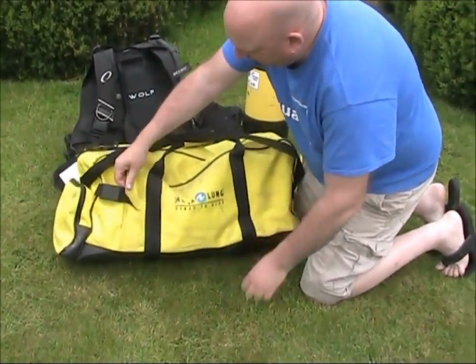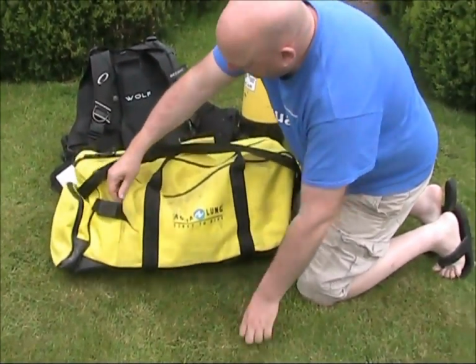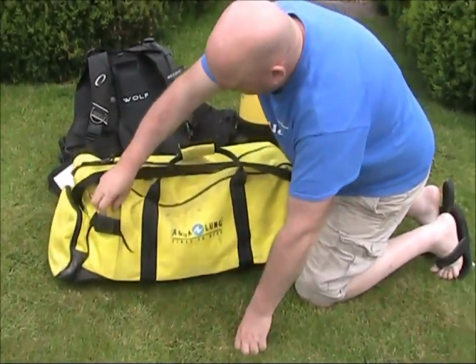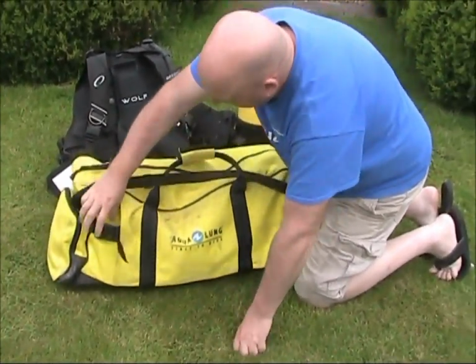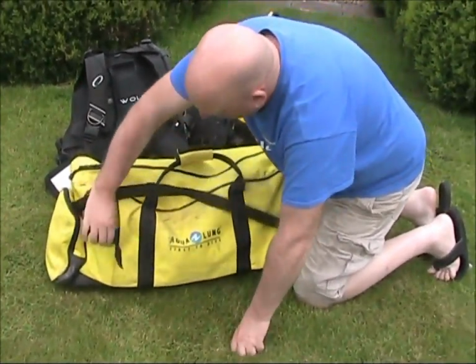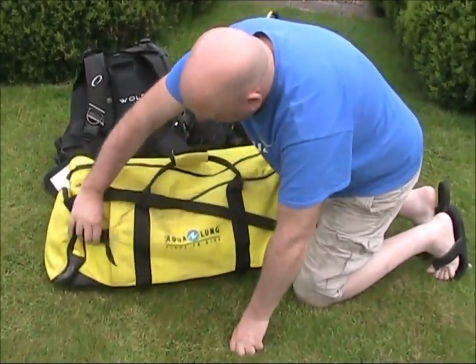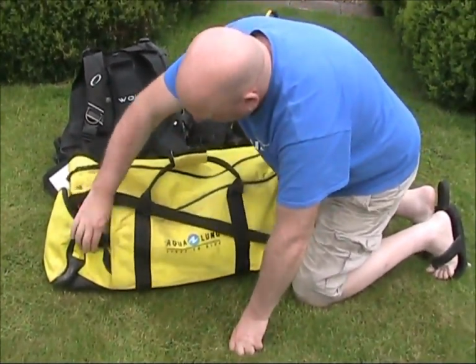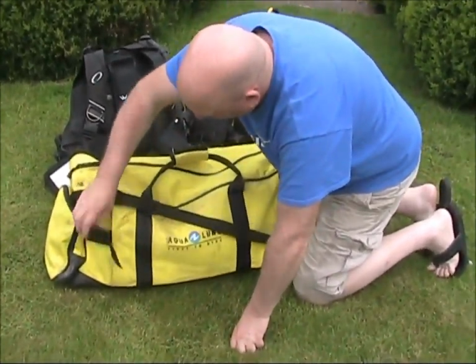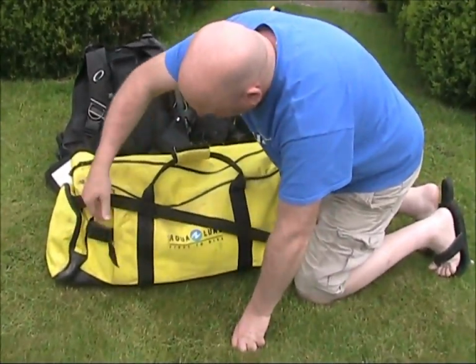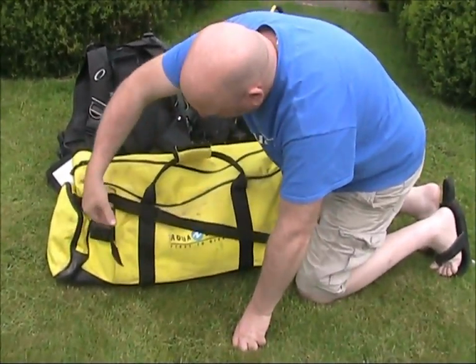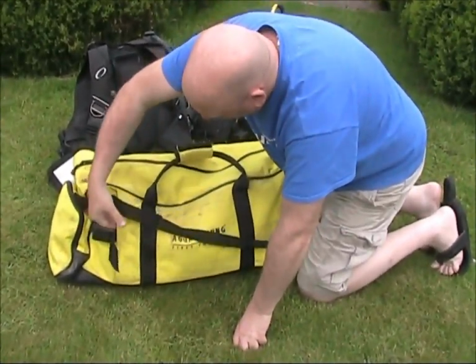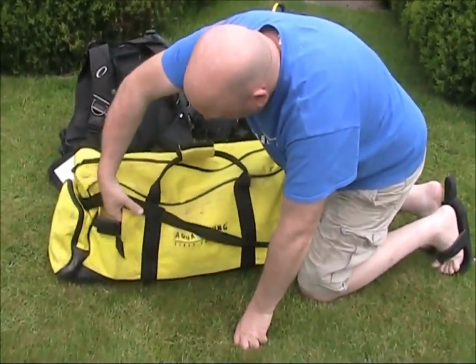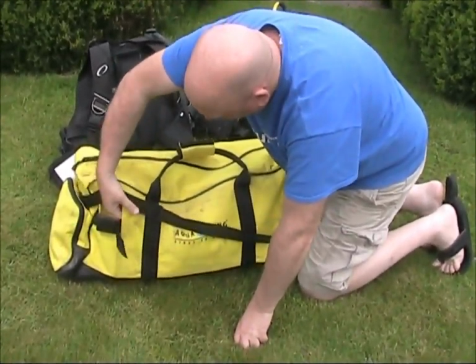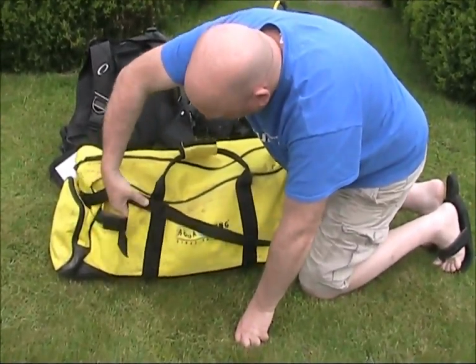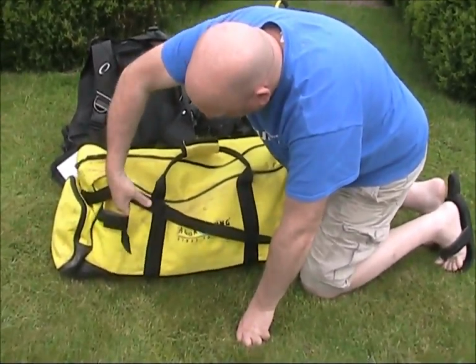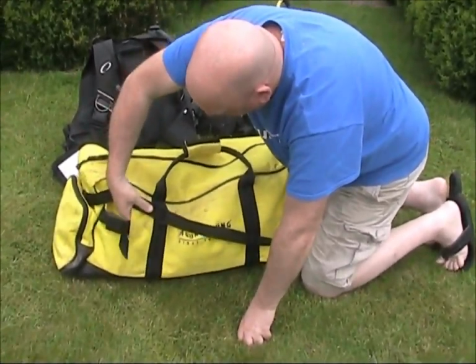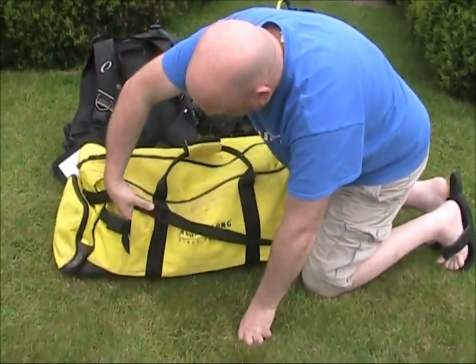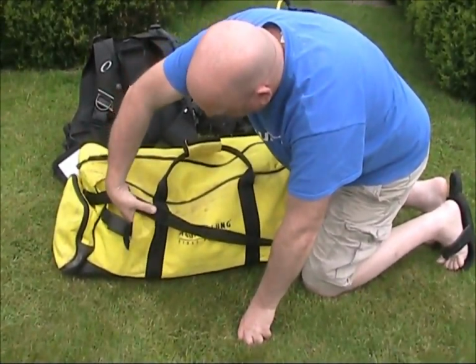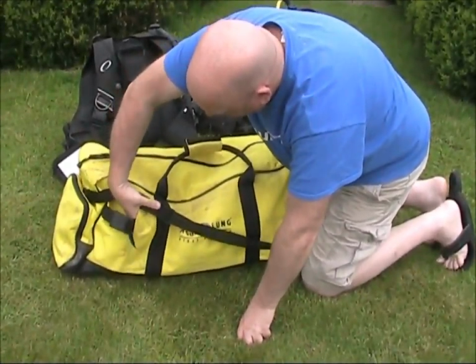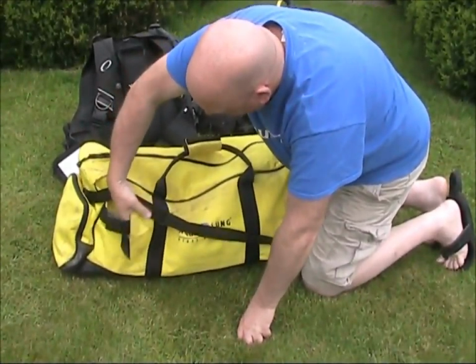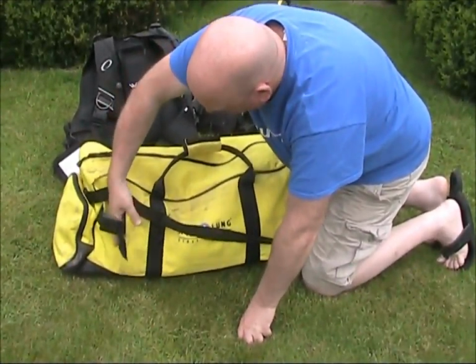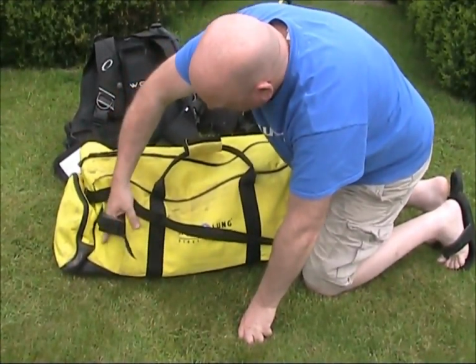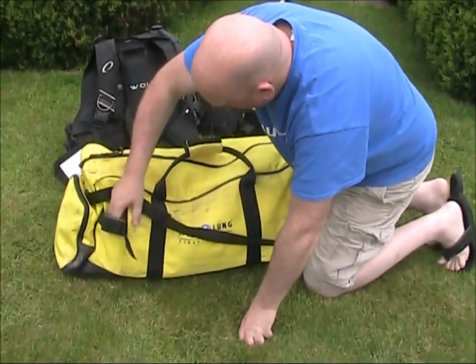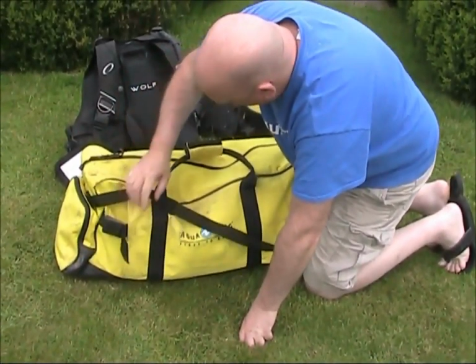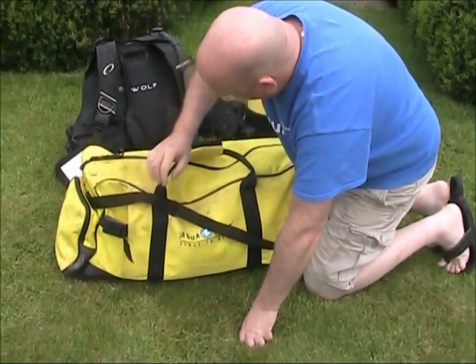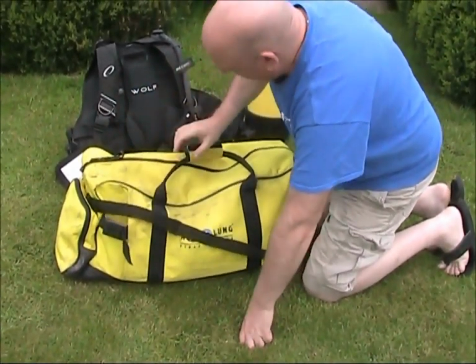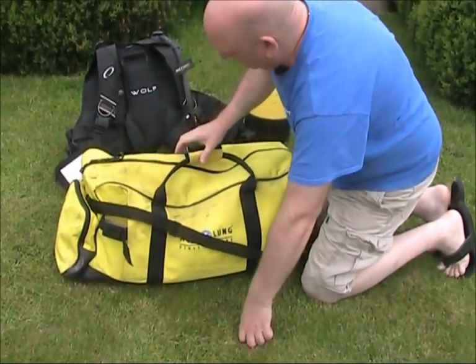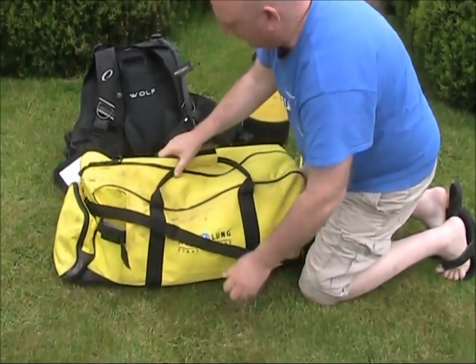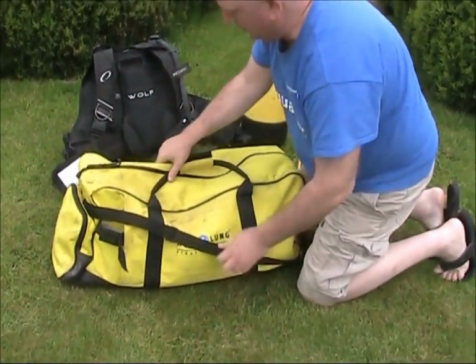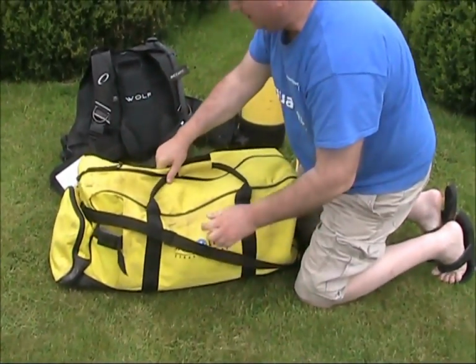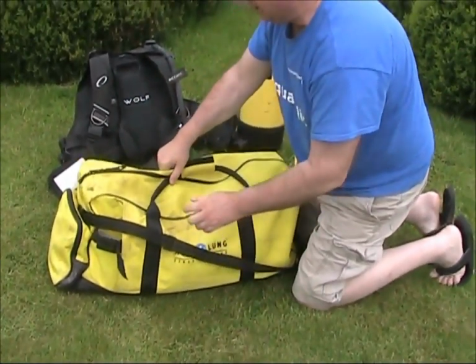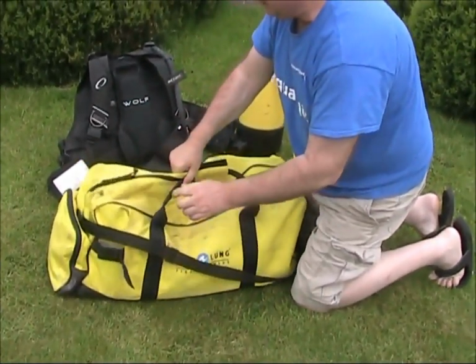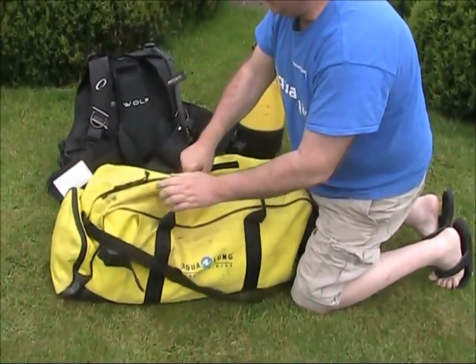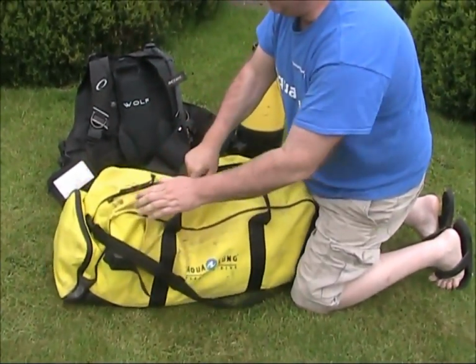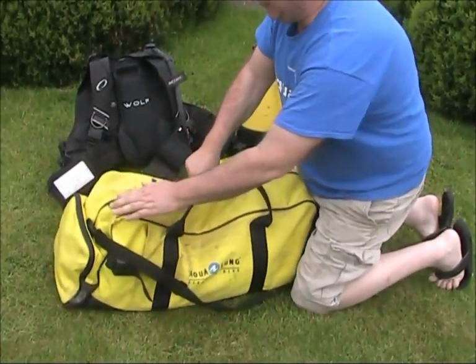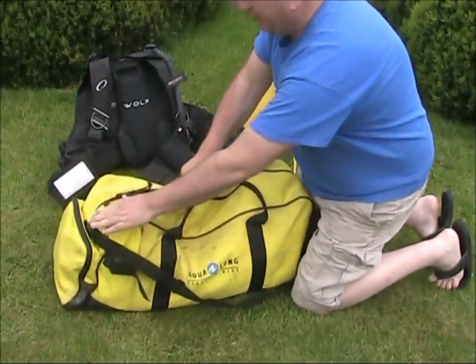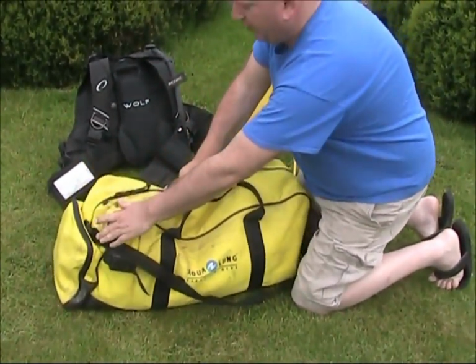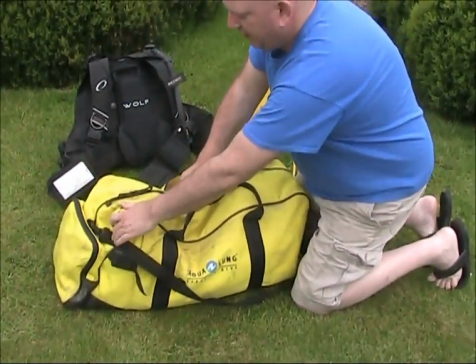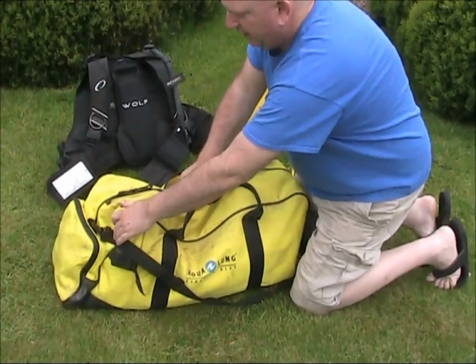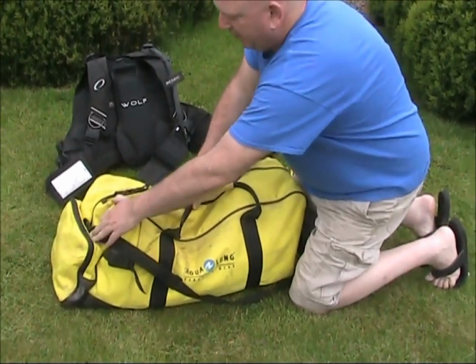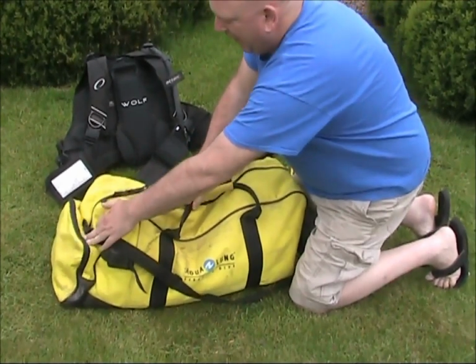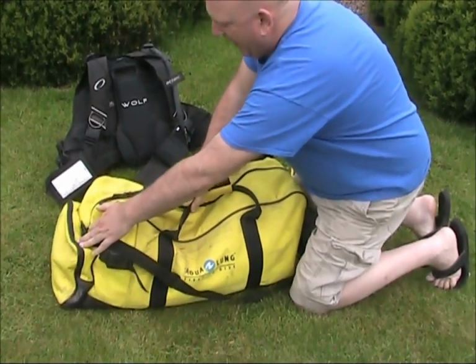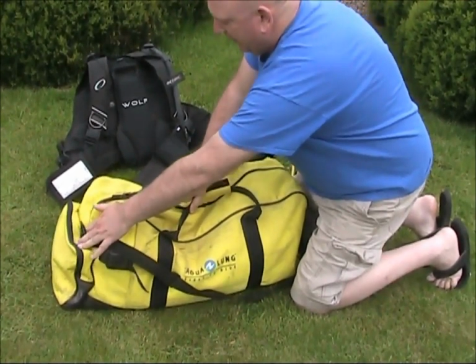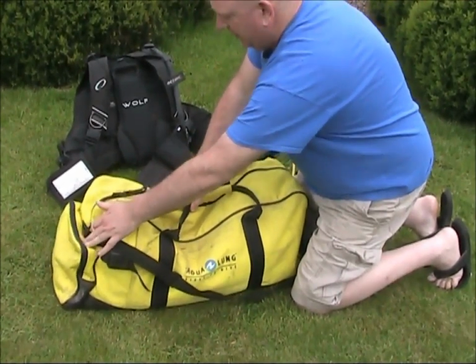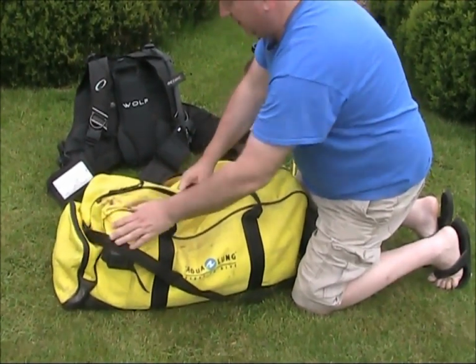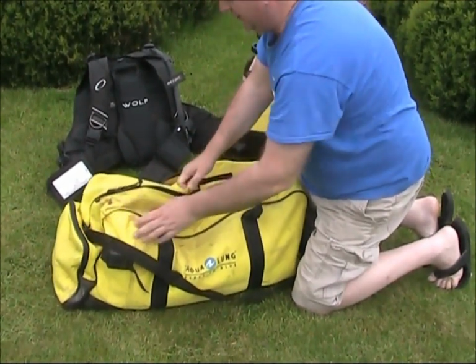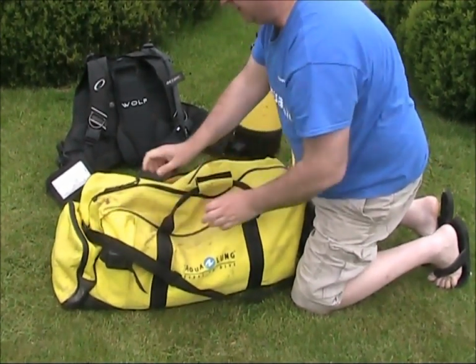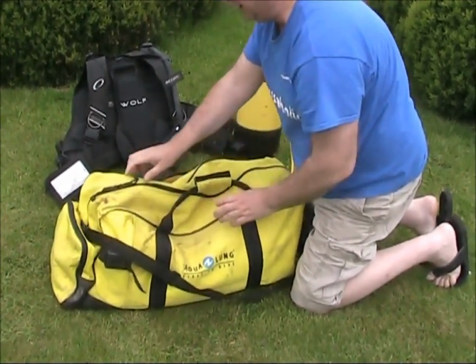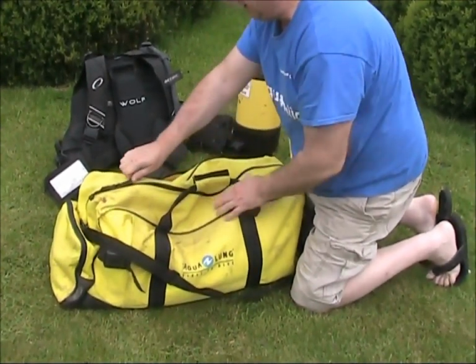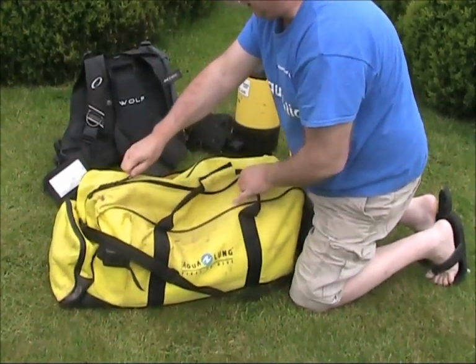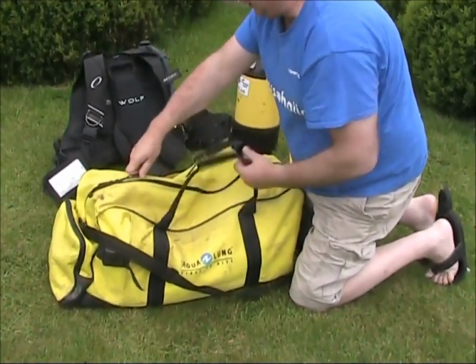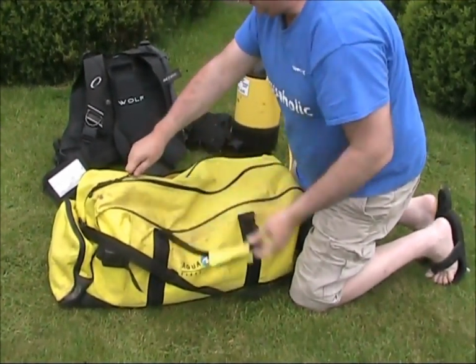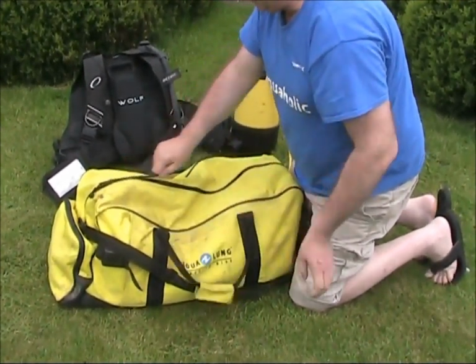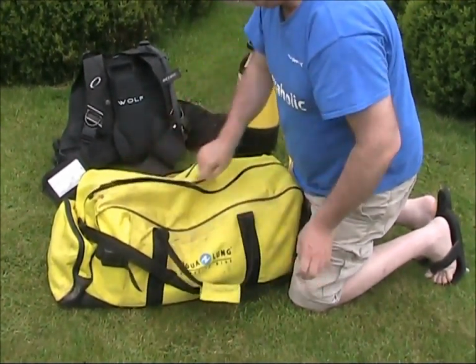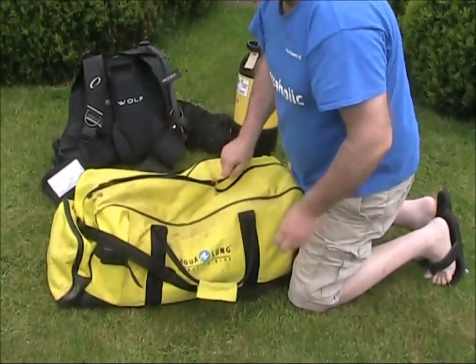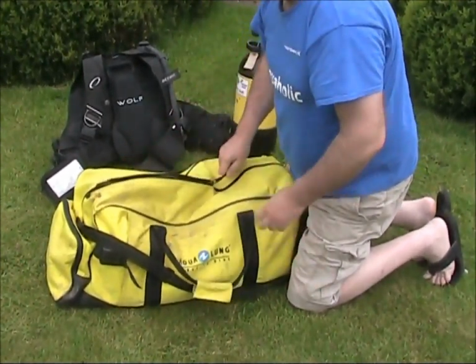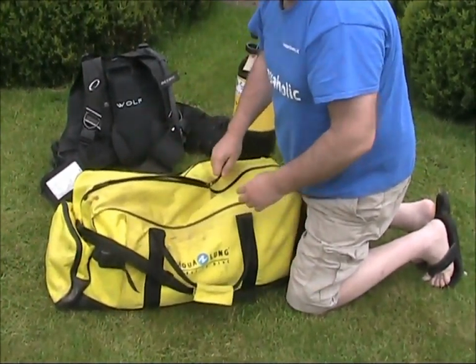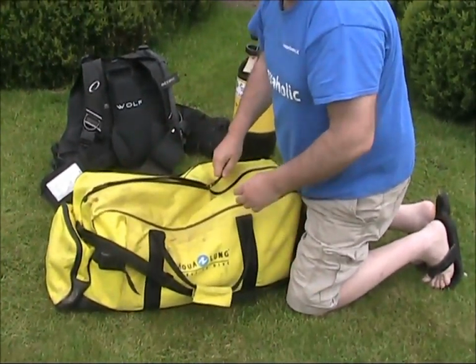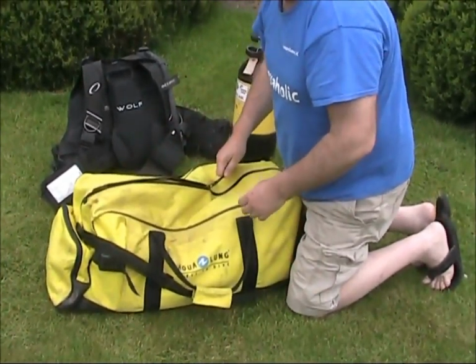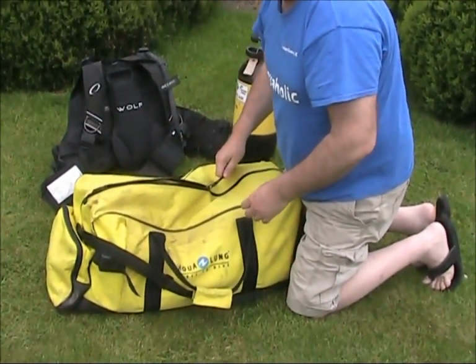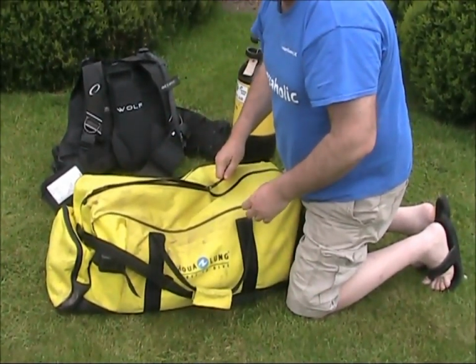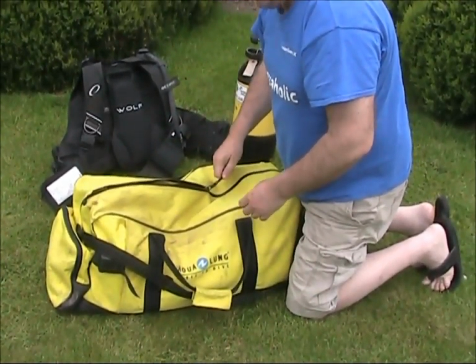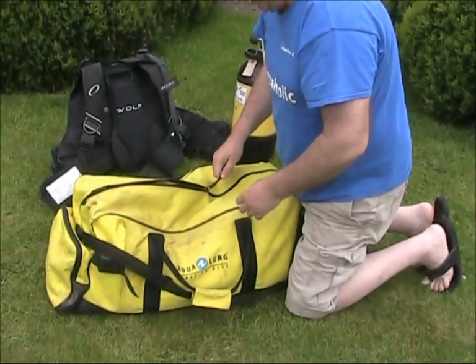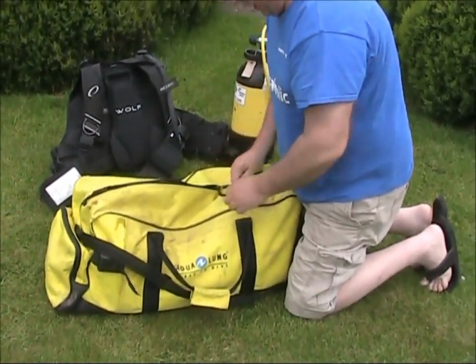It's got this bit on the side for the fins - they go in there. Nice big pocket on the back. Let's see what's in there.